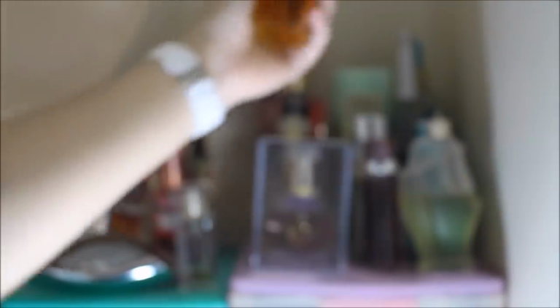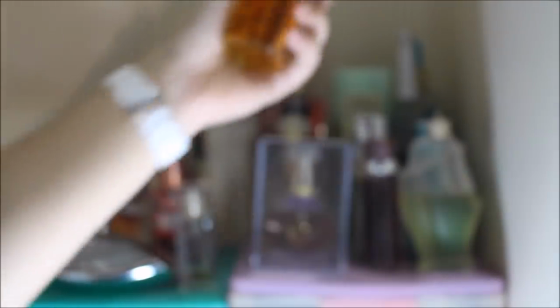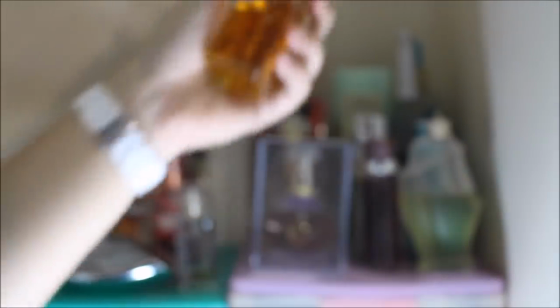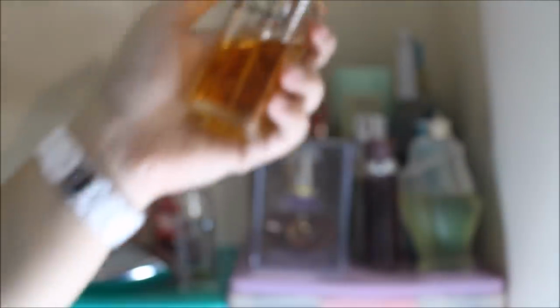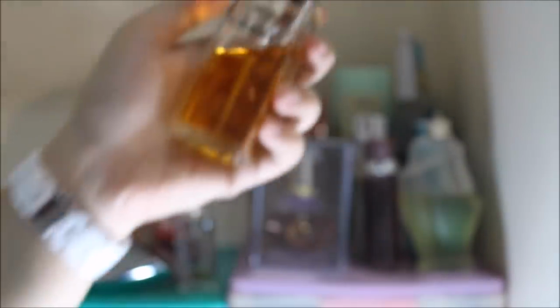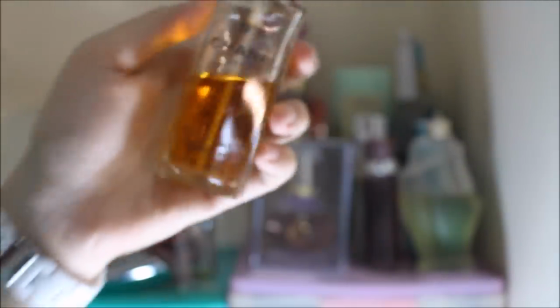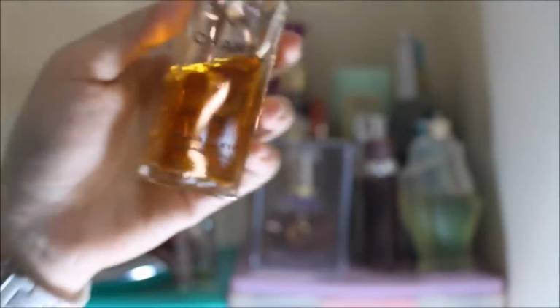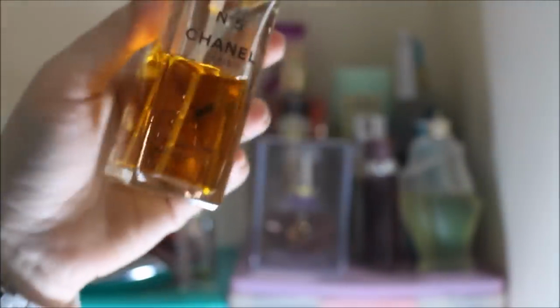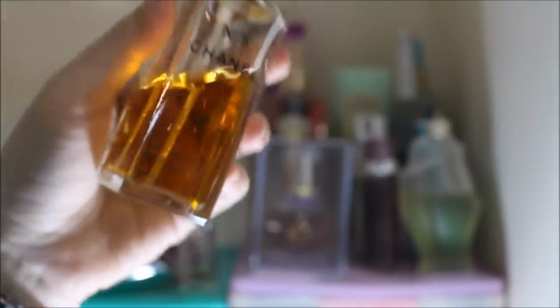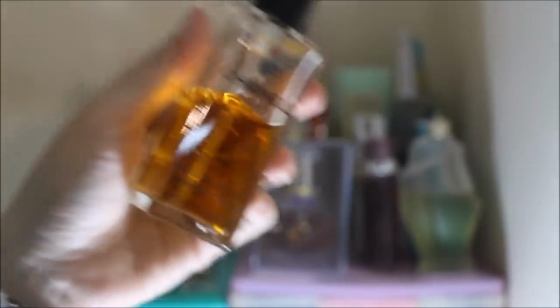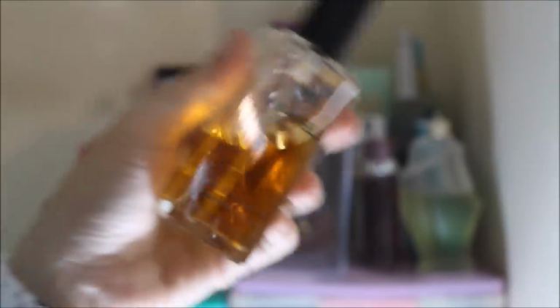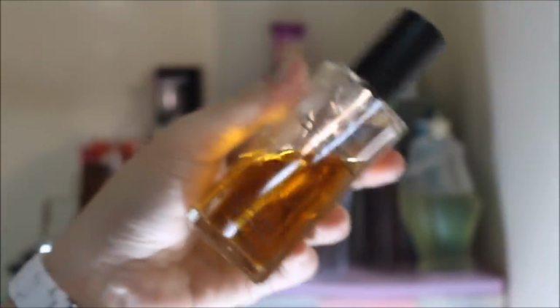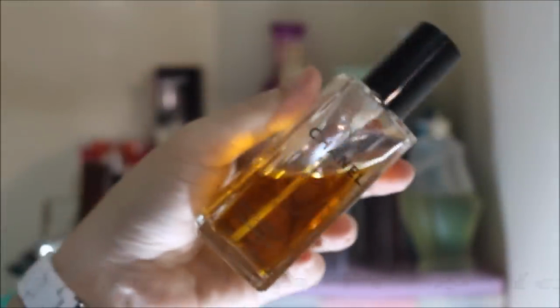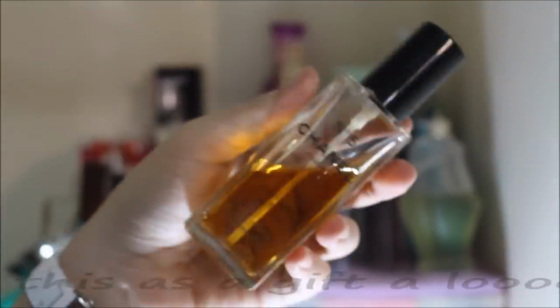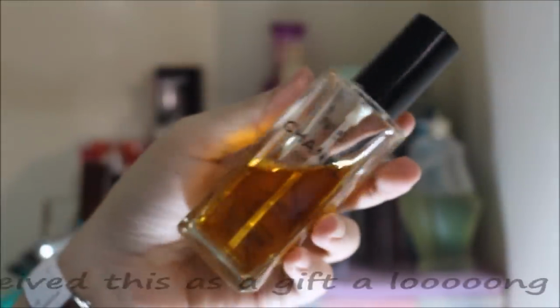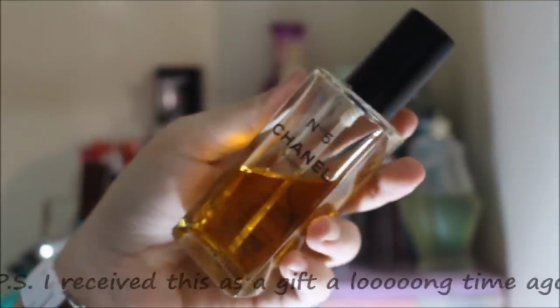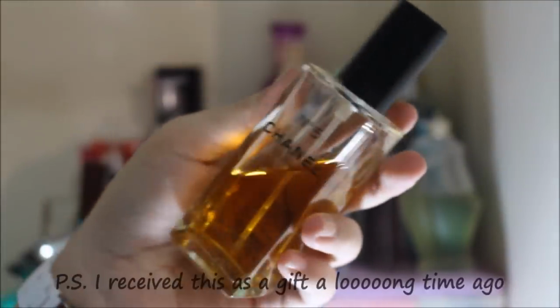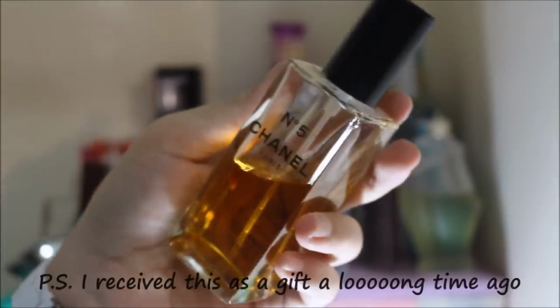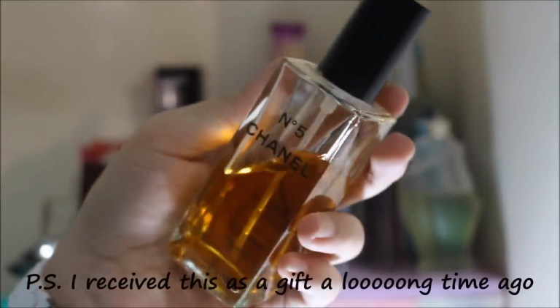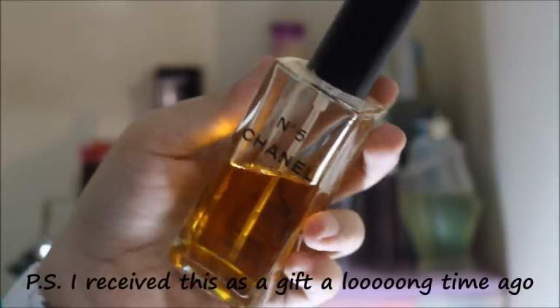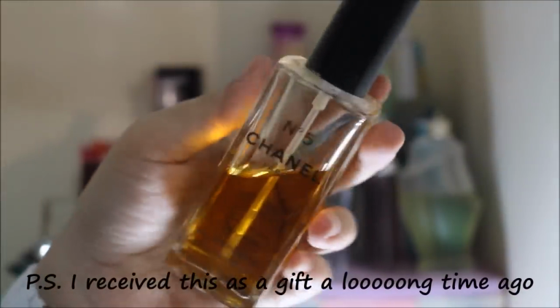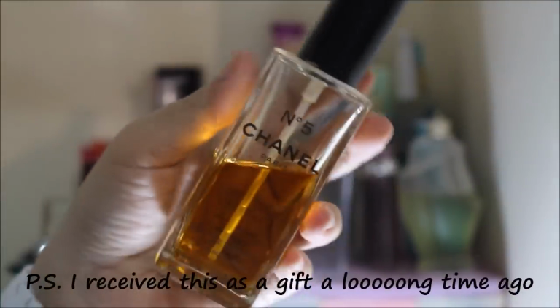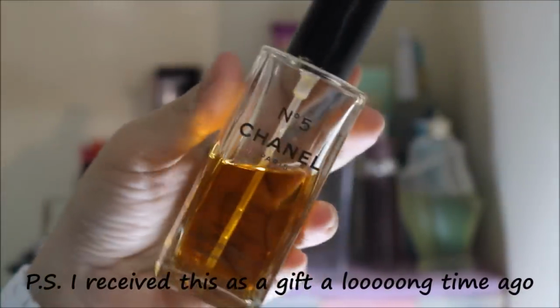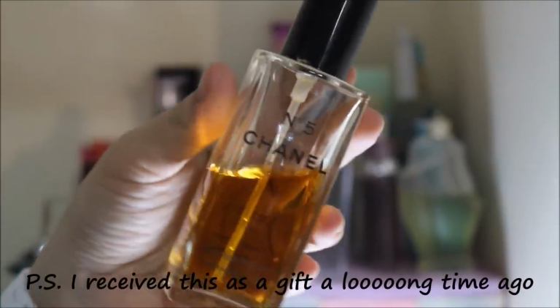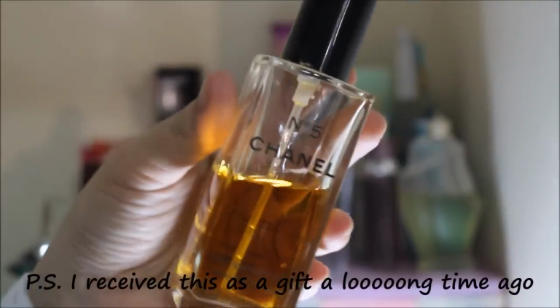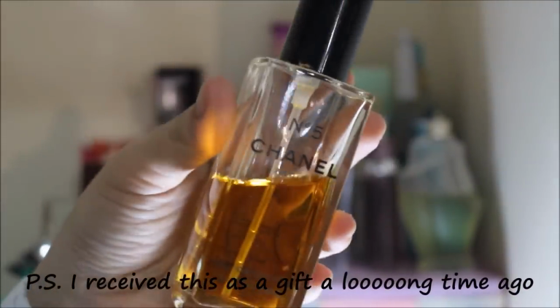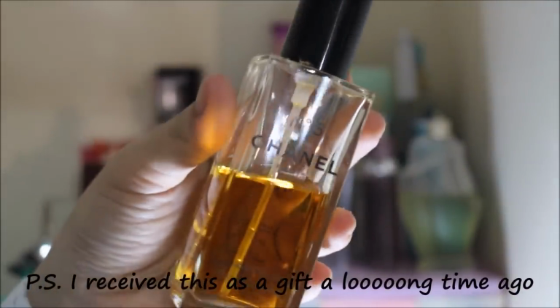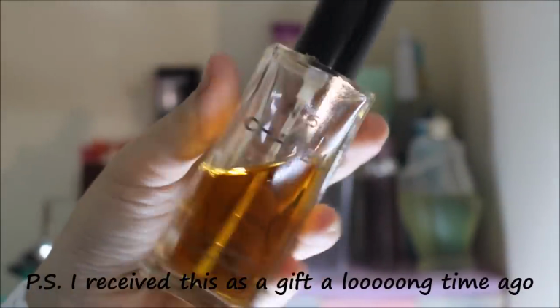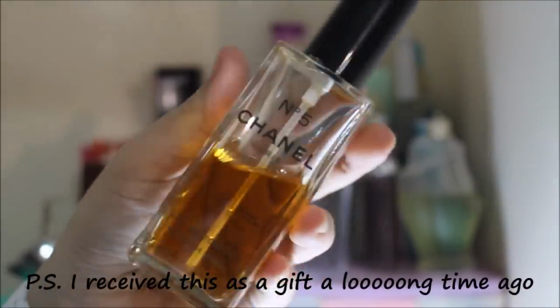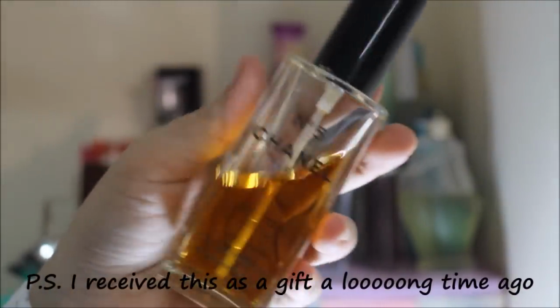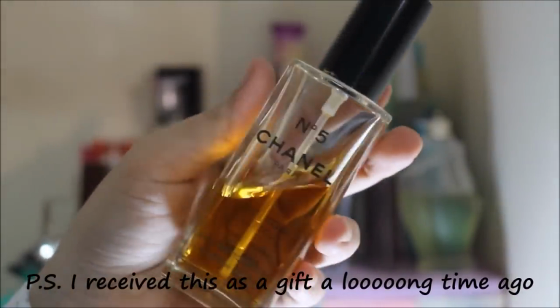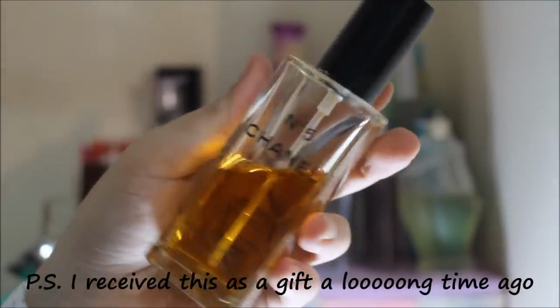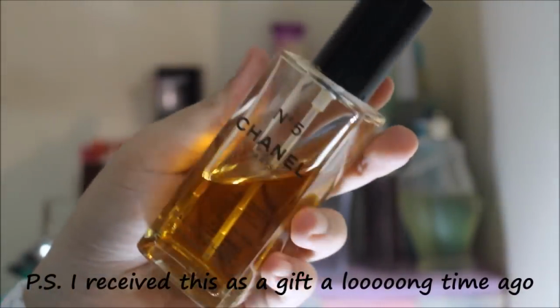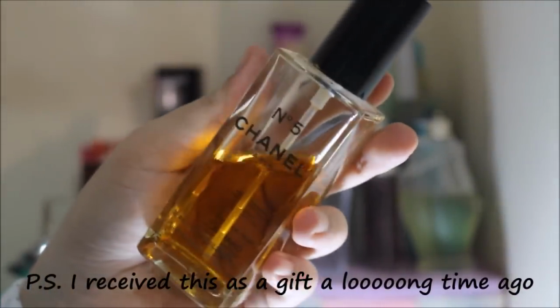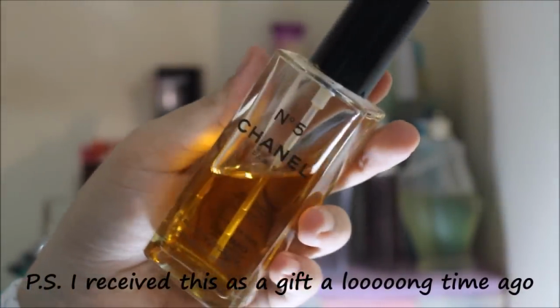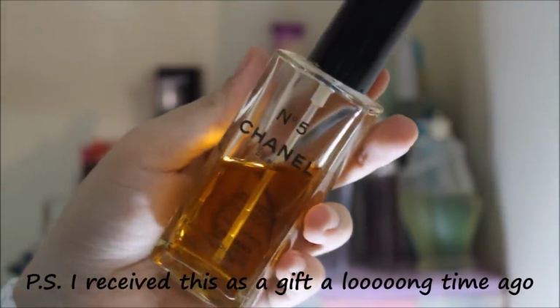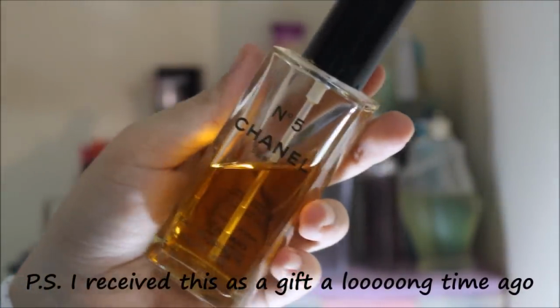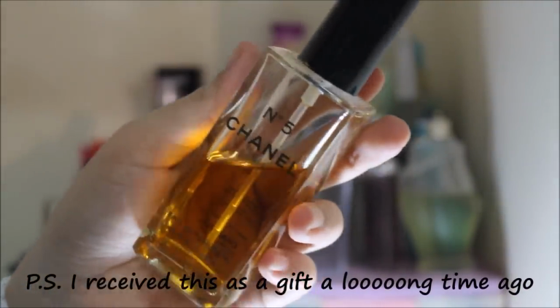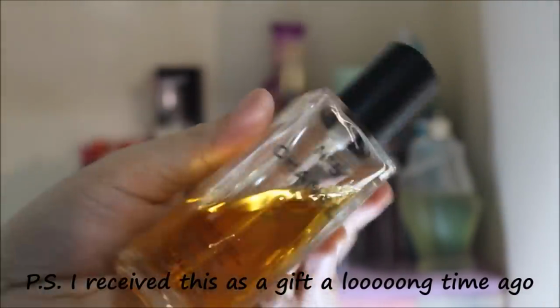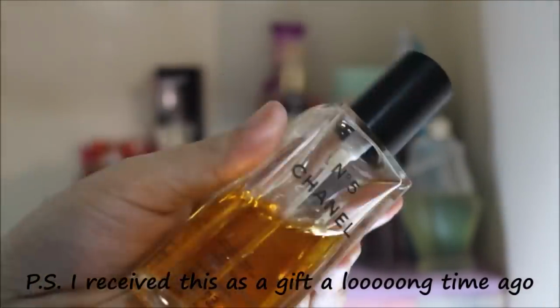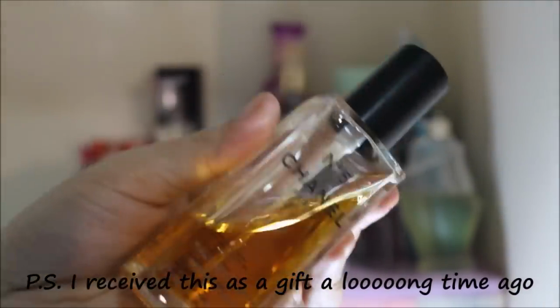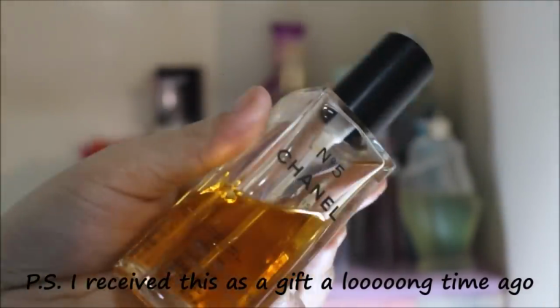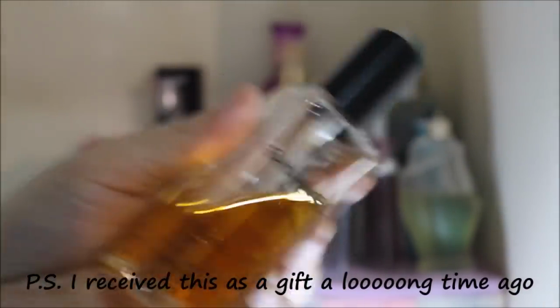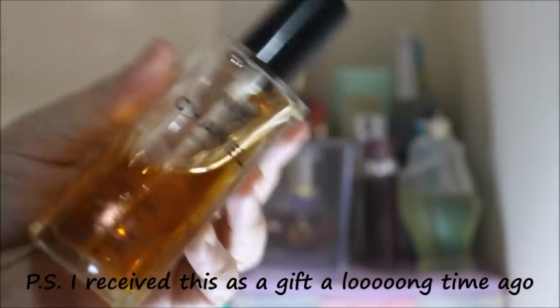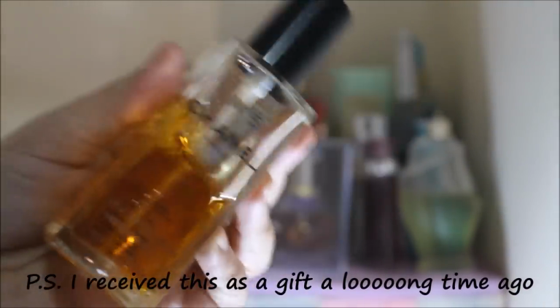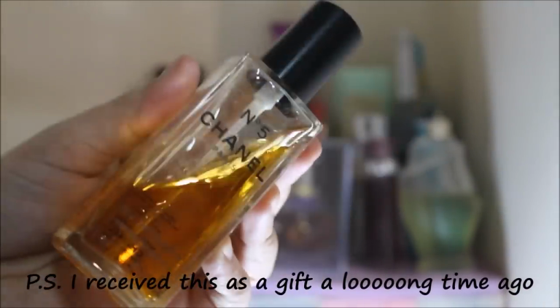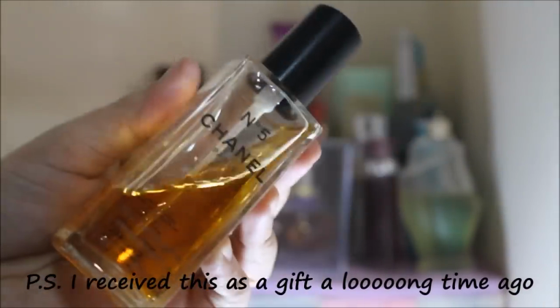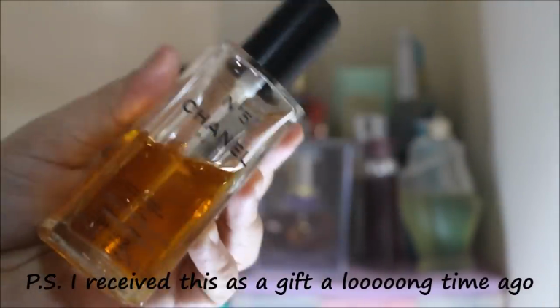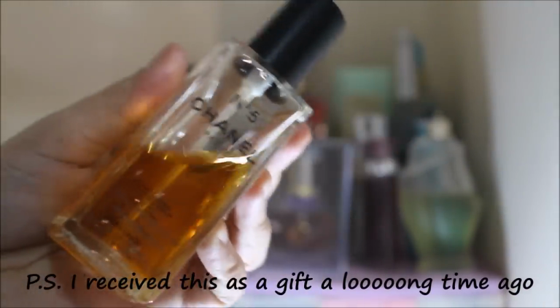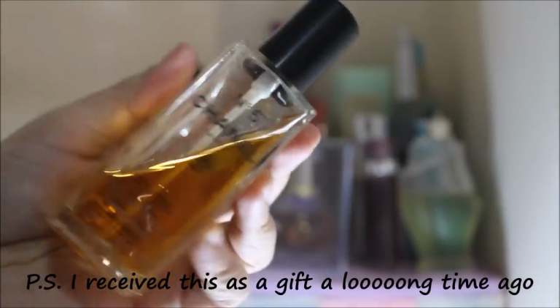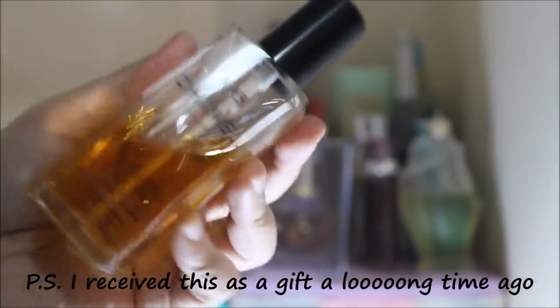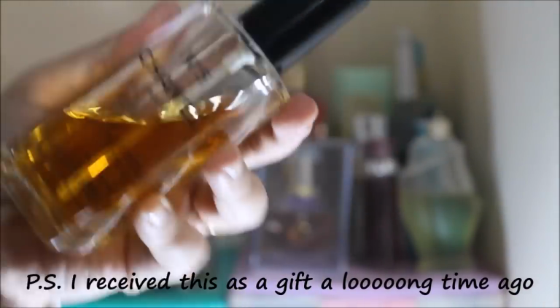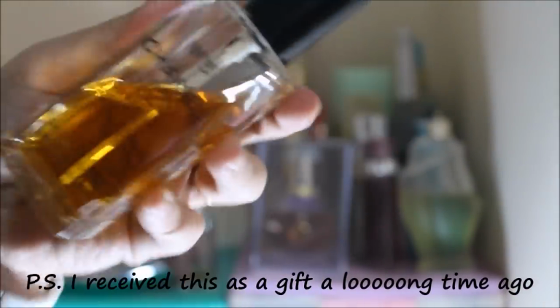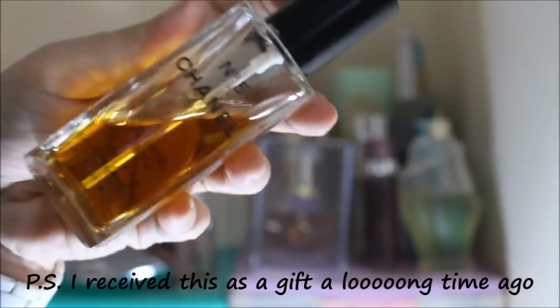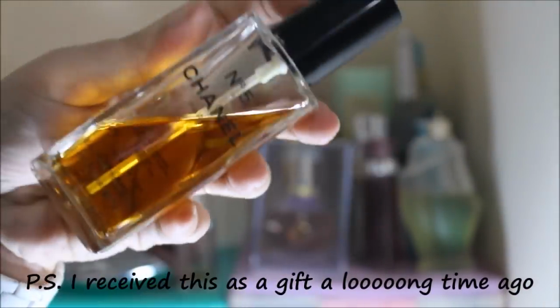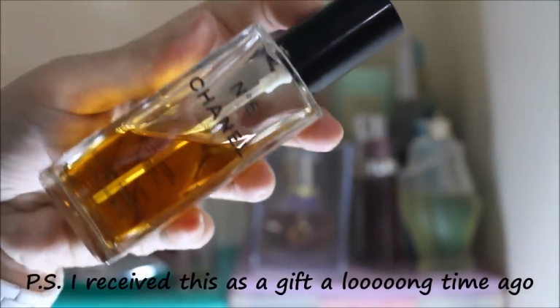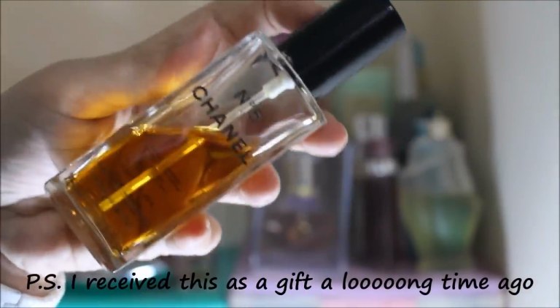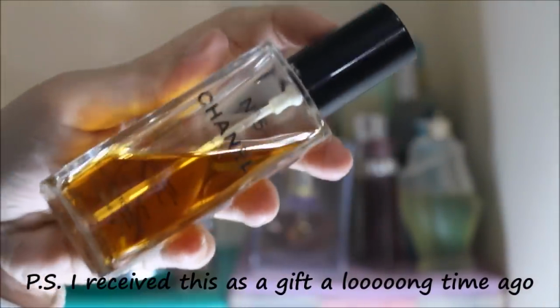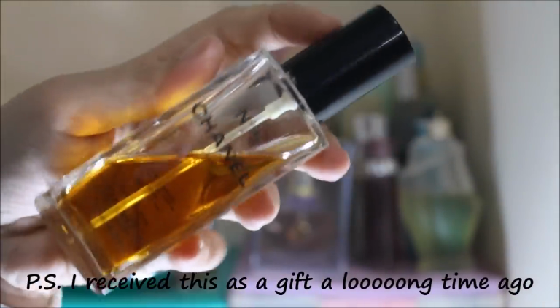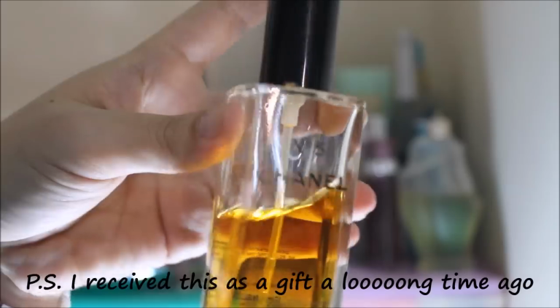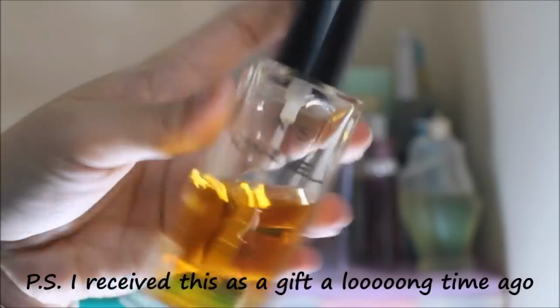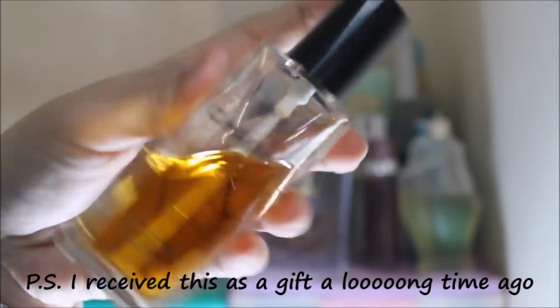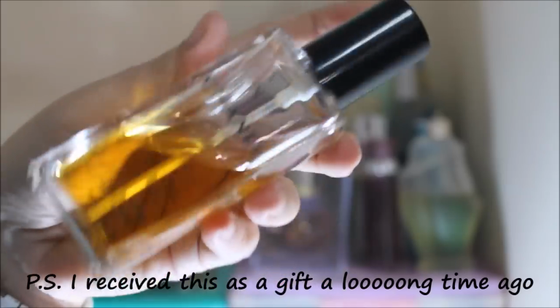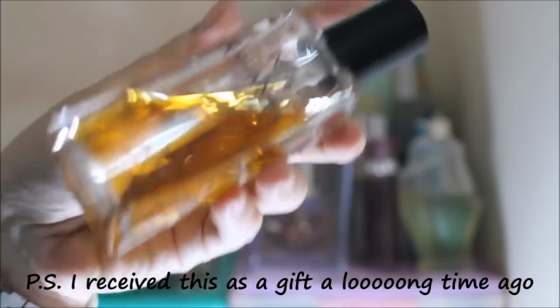The next perfume is my Chanel No. 5 perfume. It smells really nice, really classy. It's really nice.